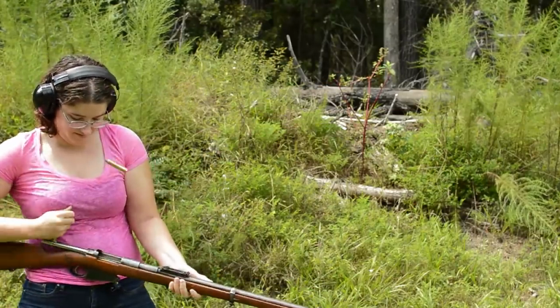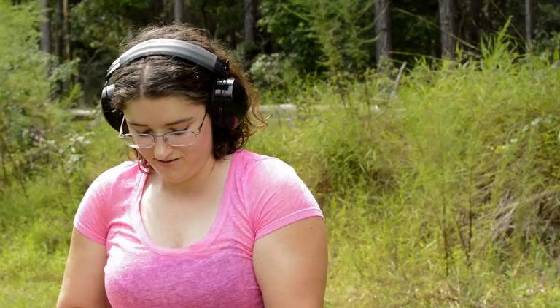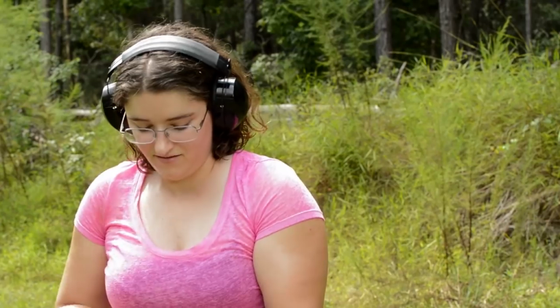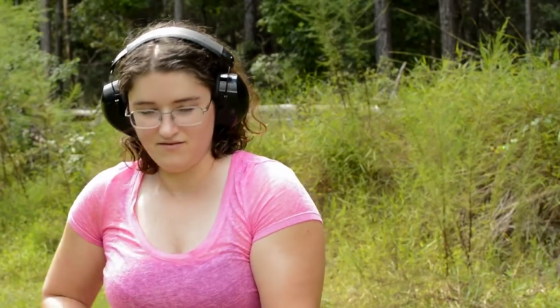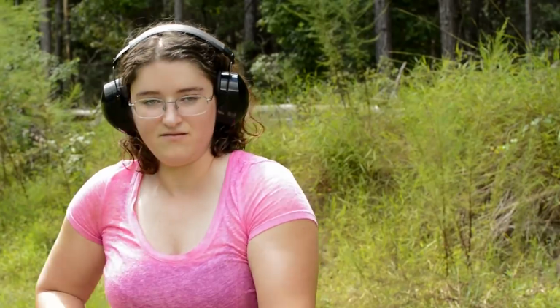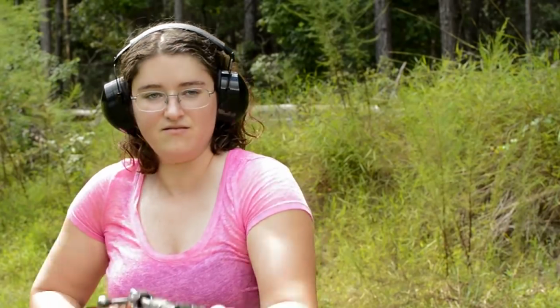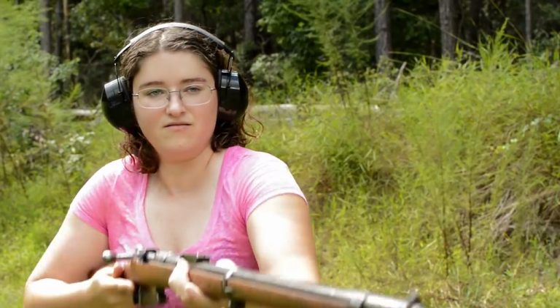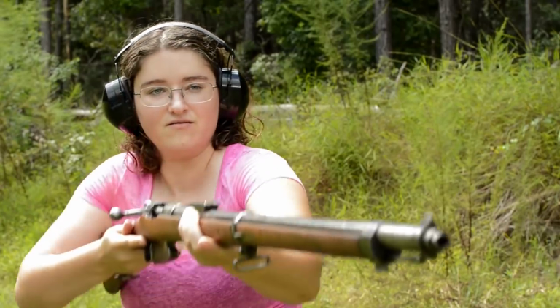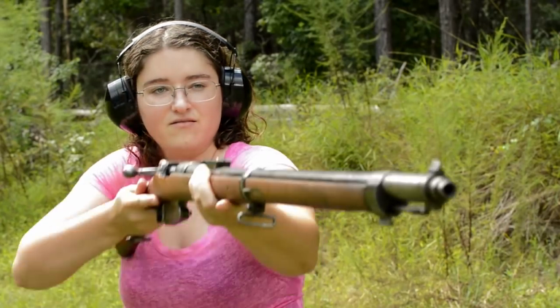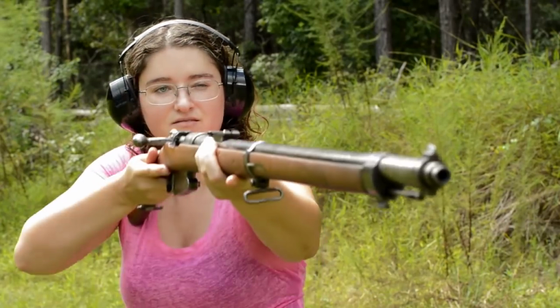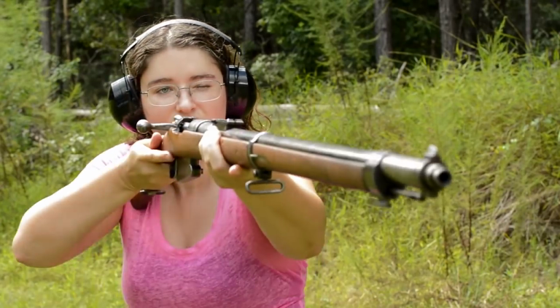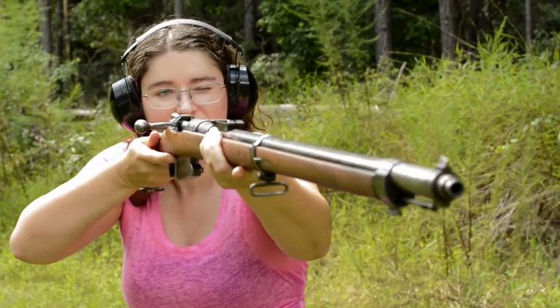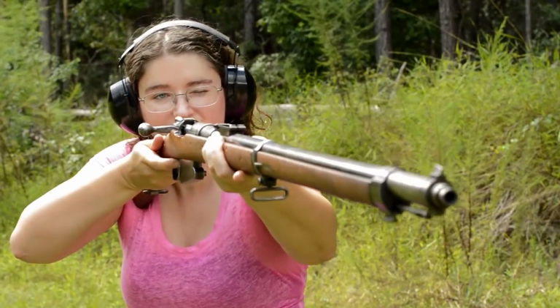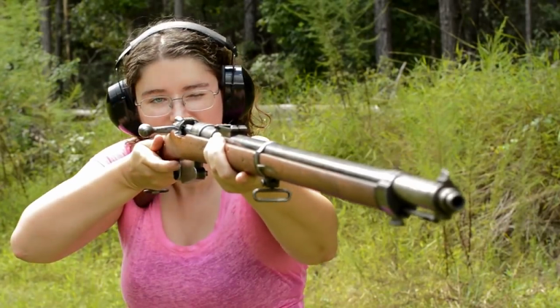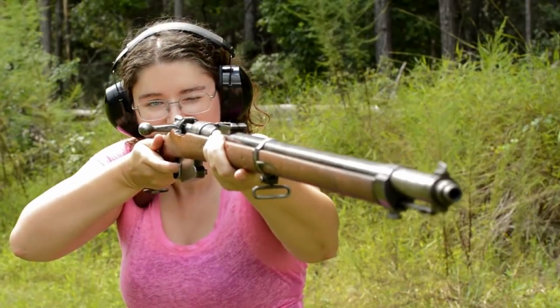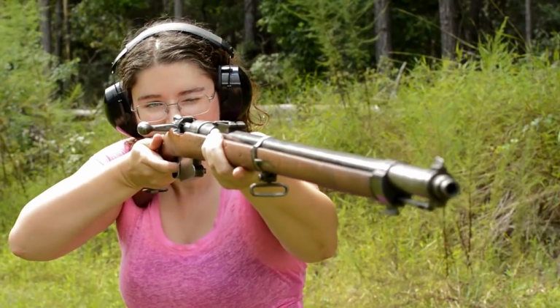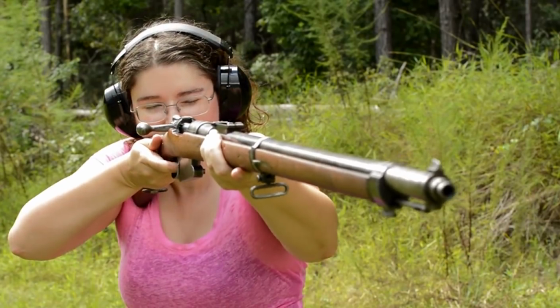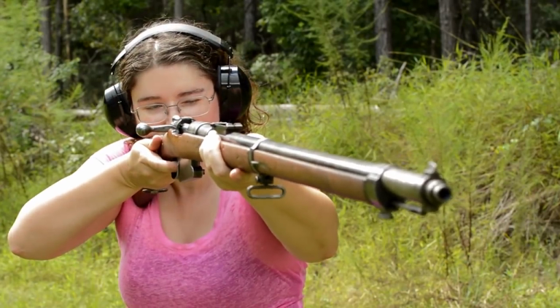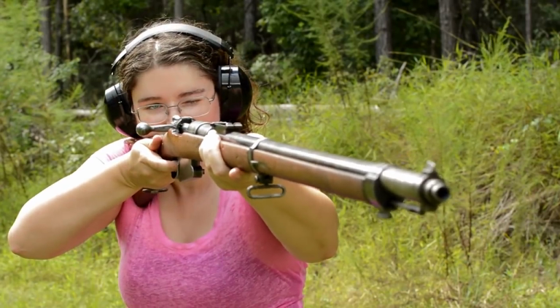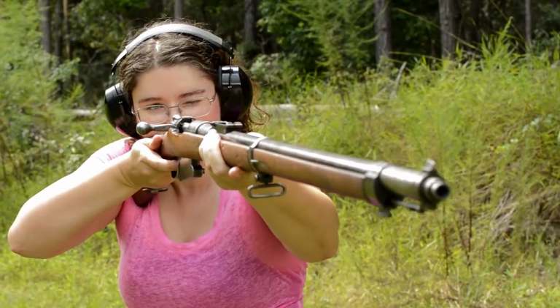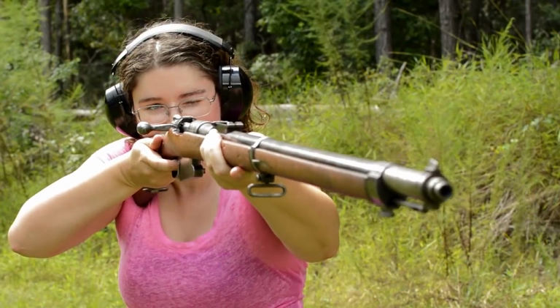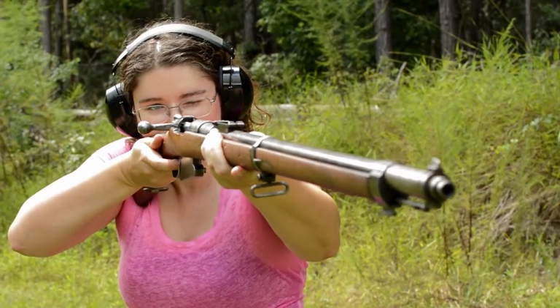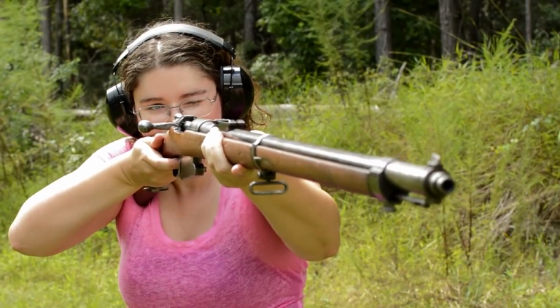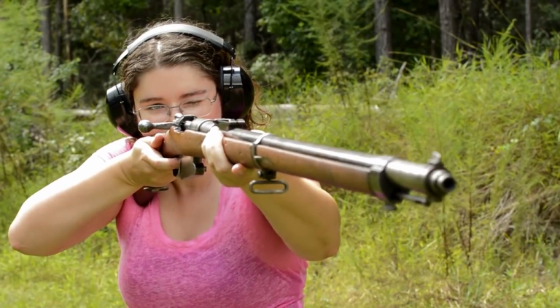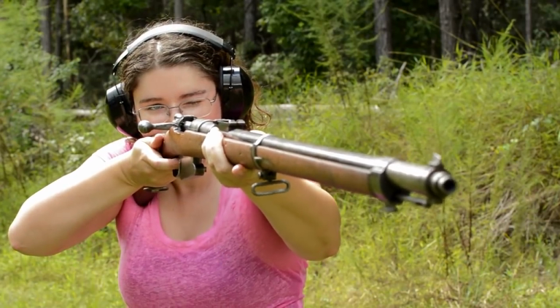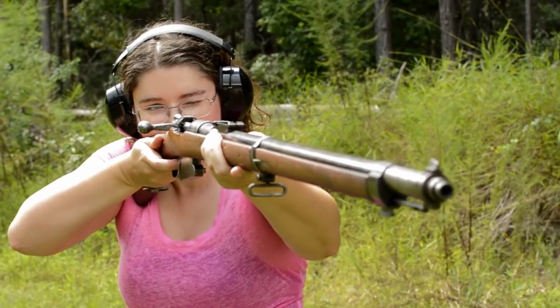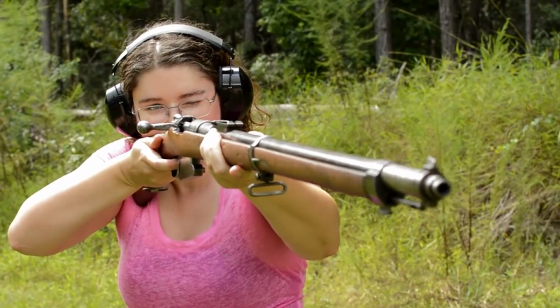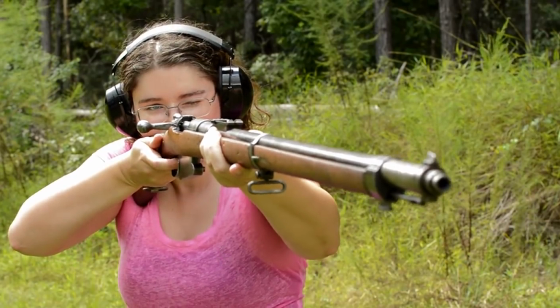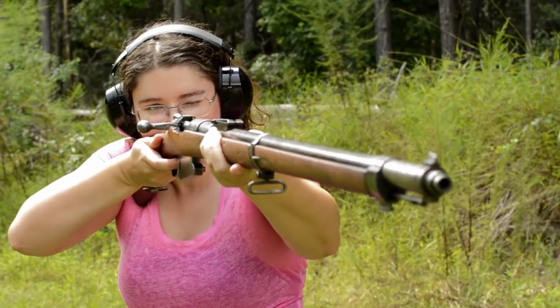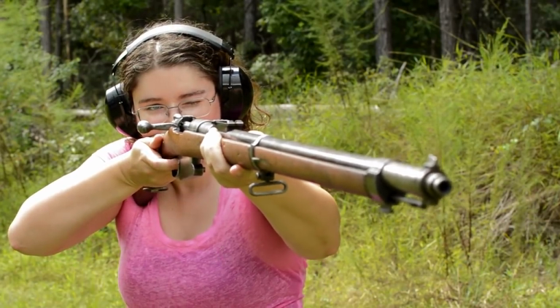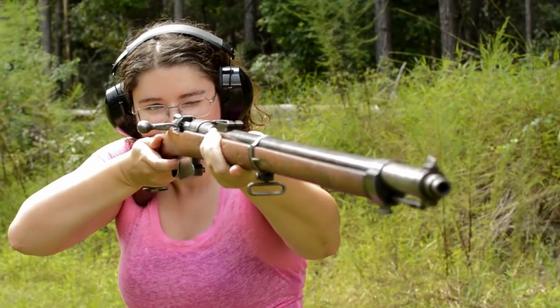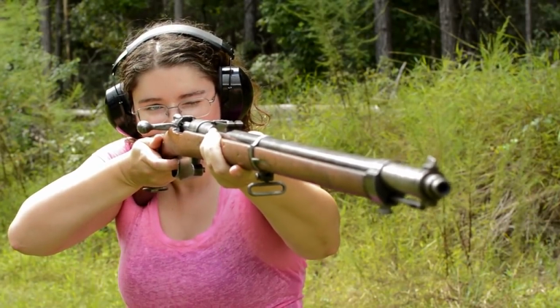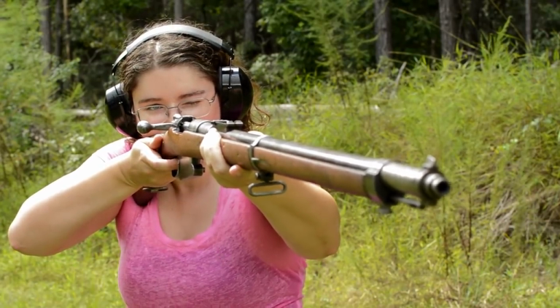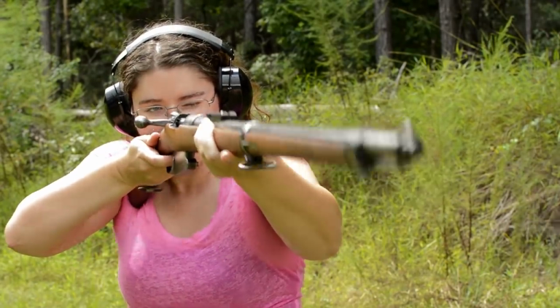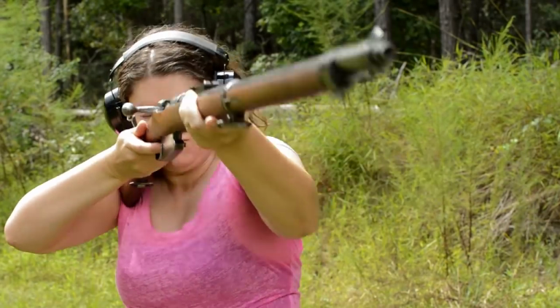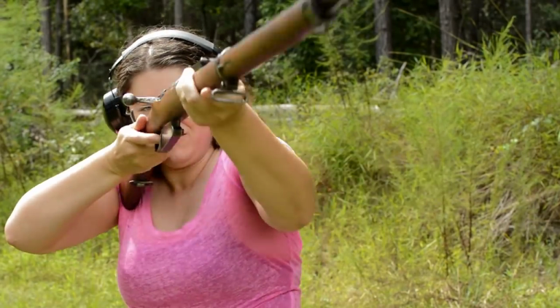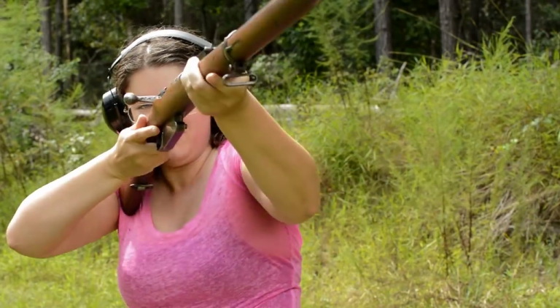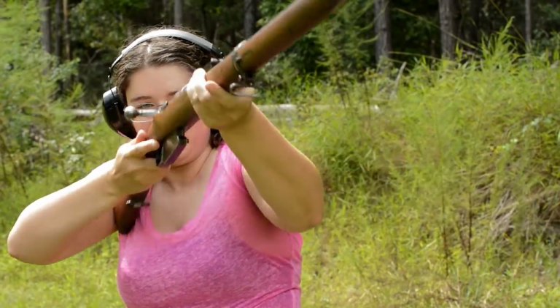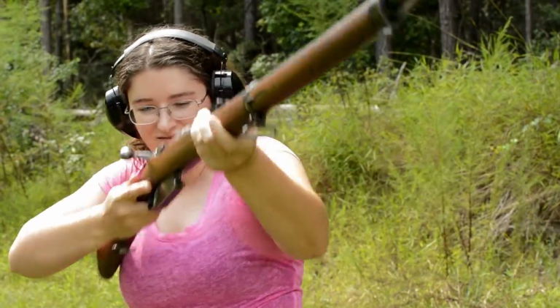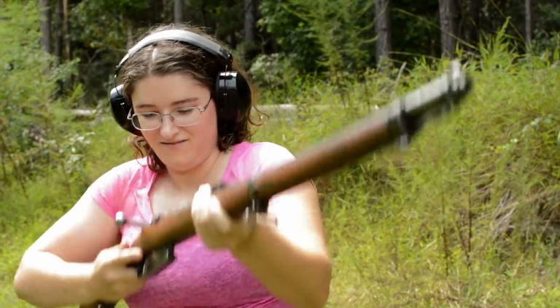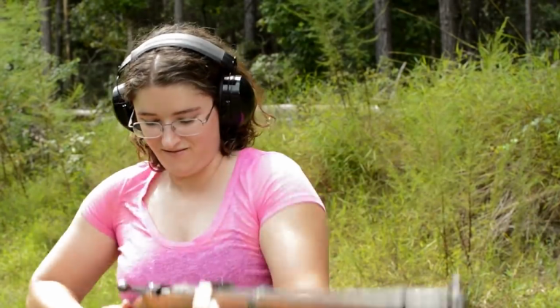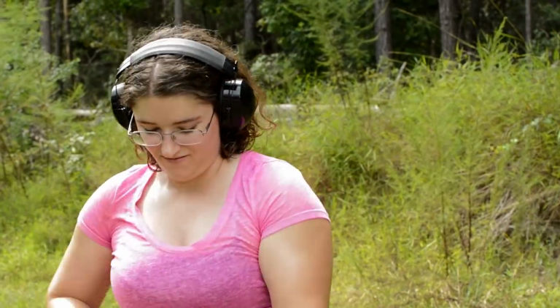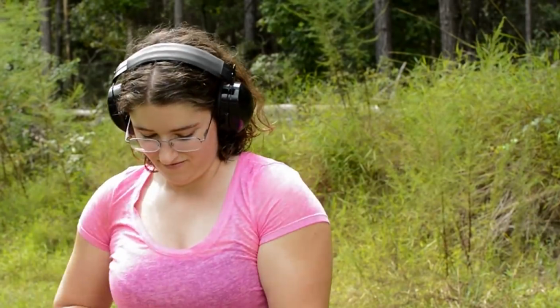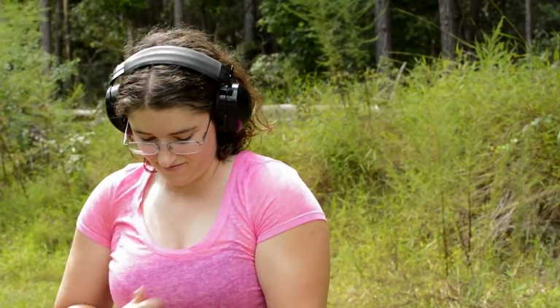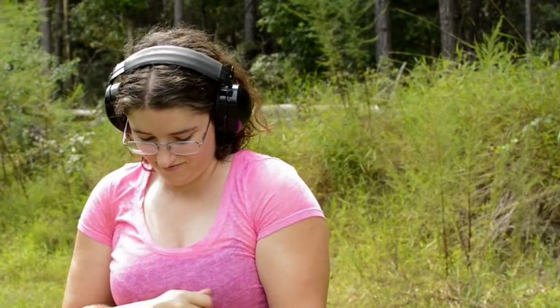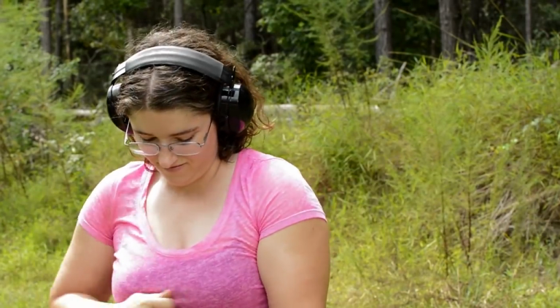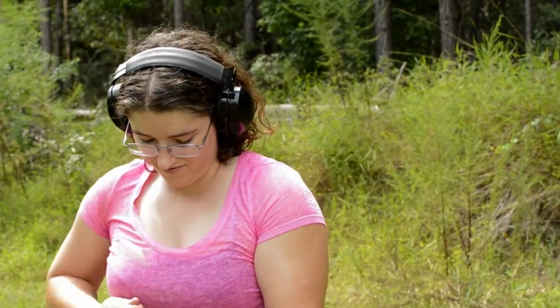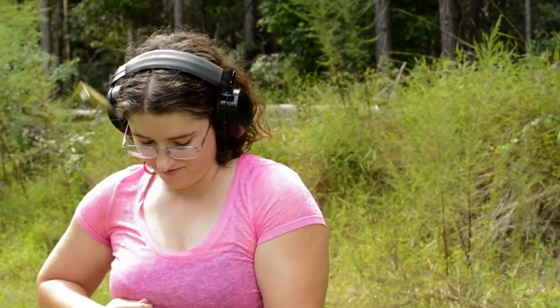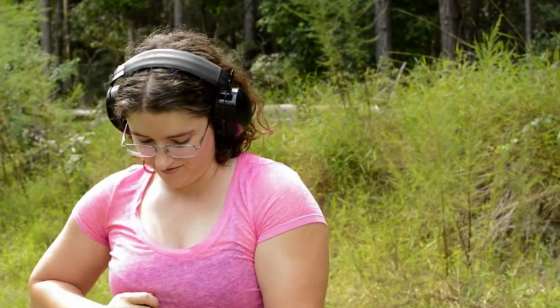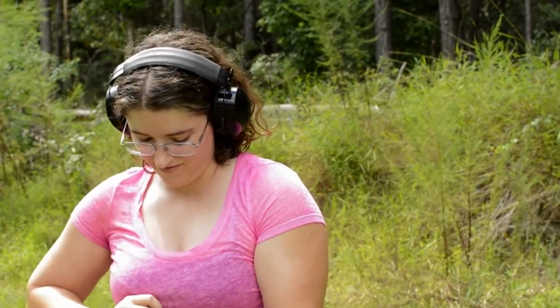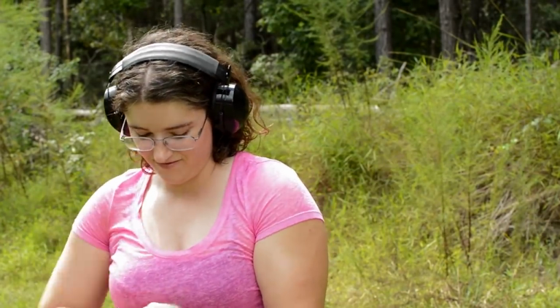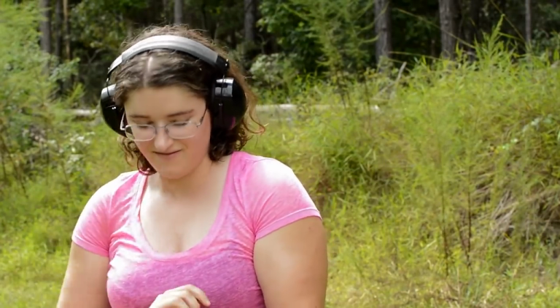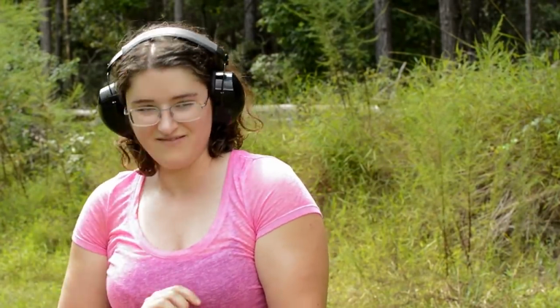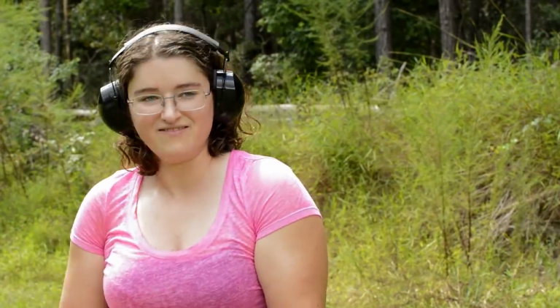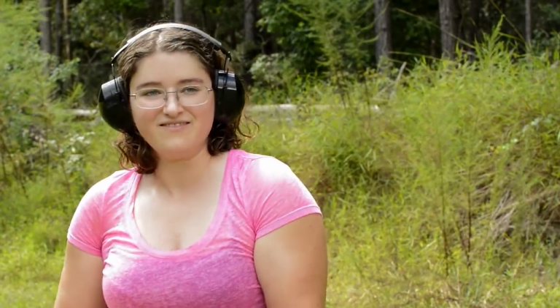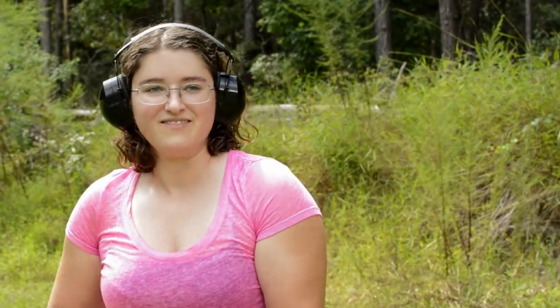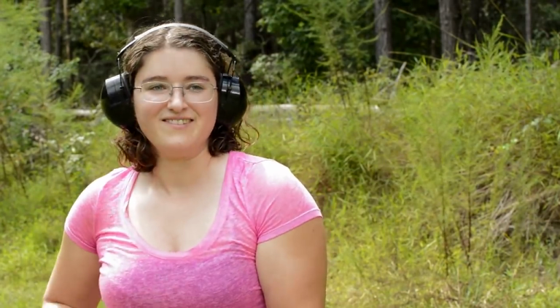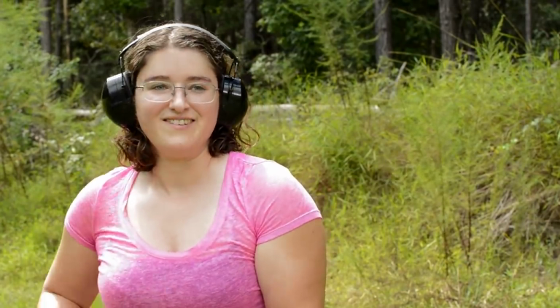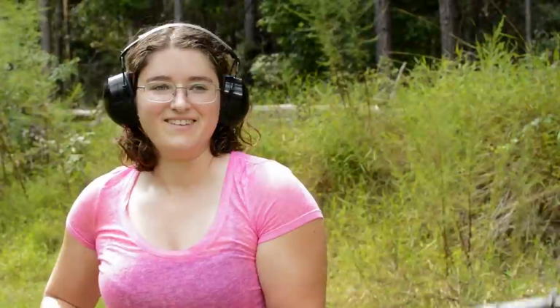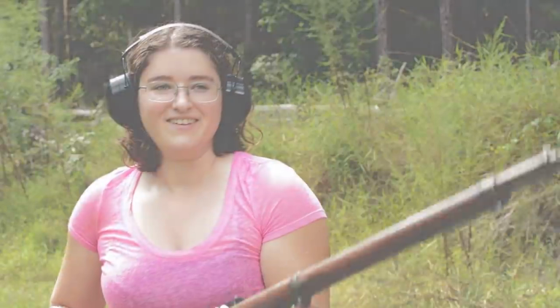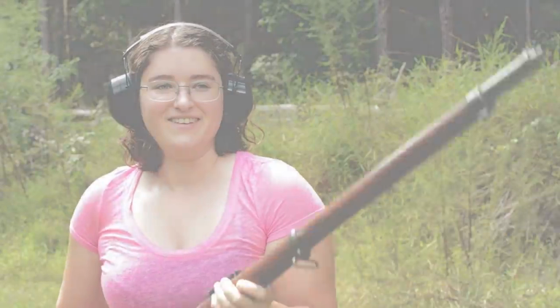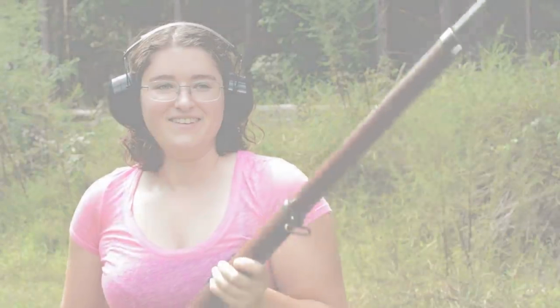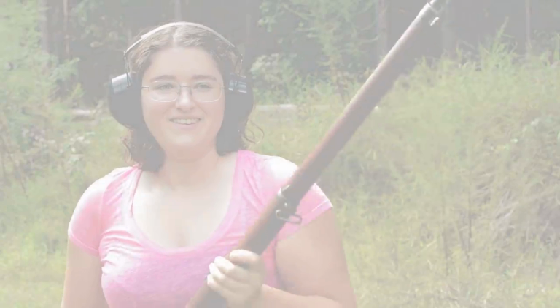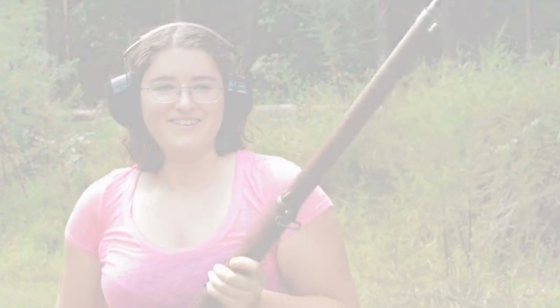In the end, it turns out Mauser could still make improvements, but this early design still remained in Belgian service for two world wars. That's pretty impressive.